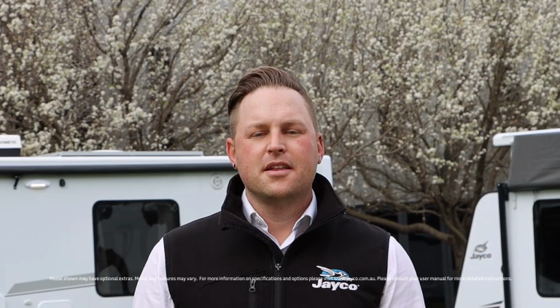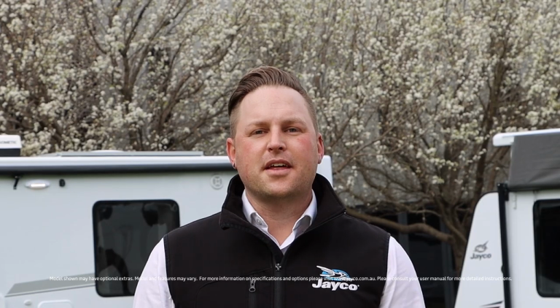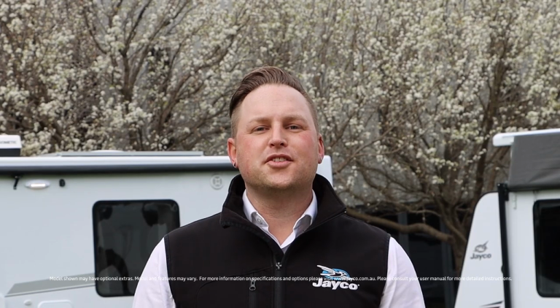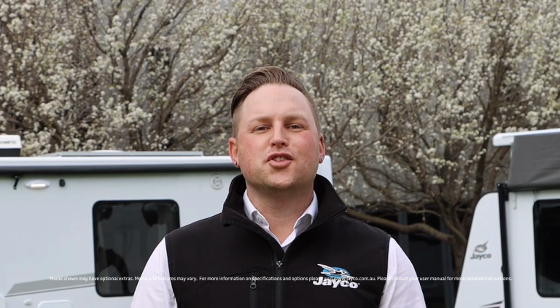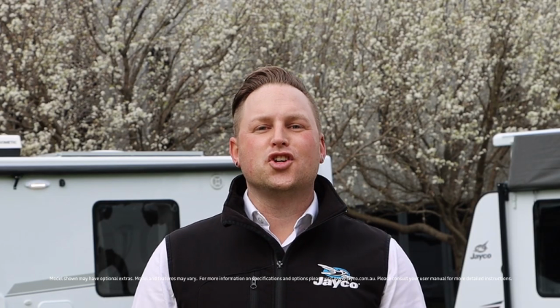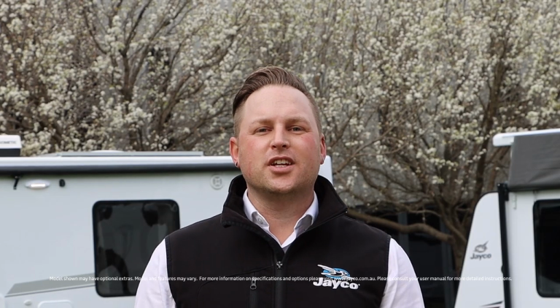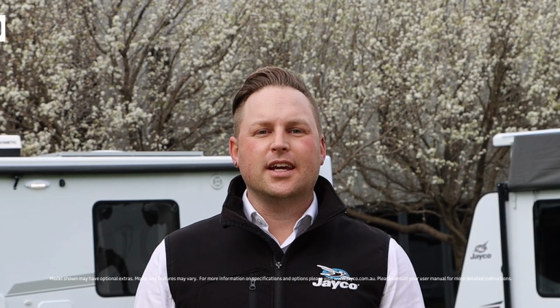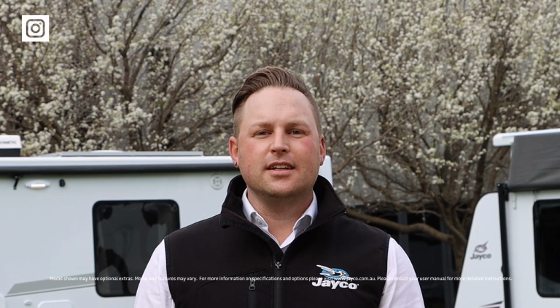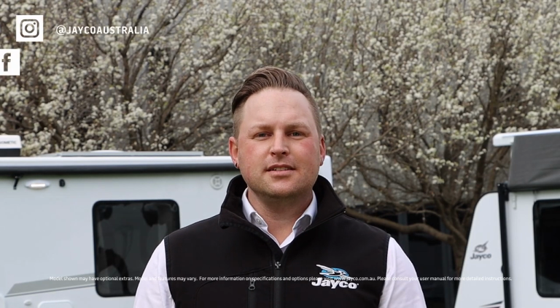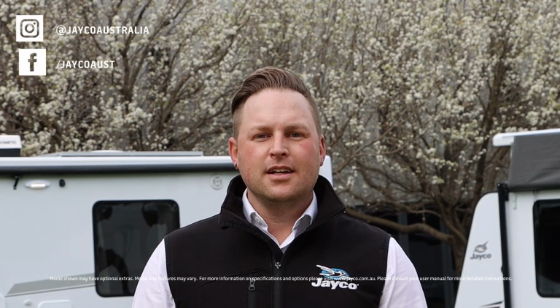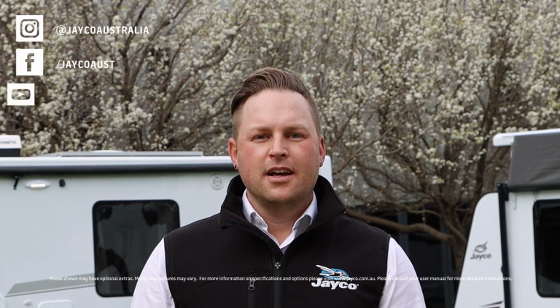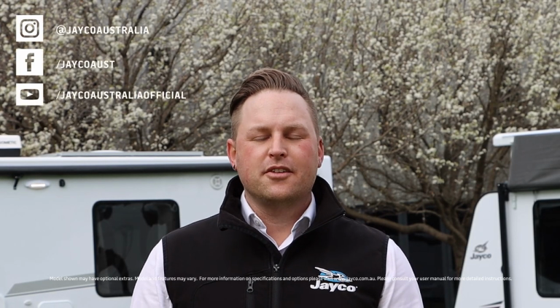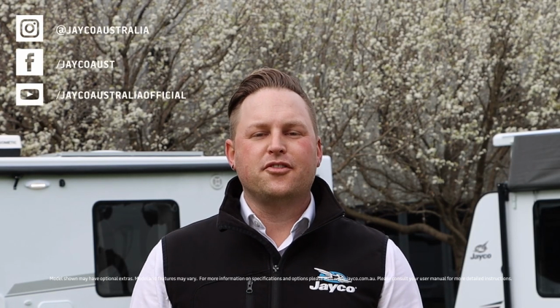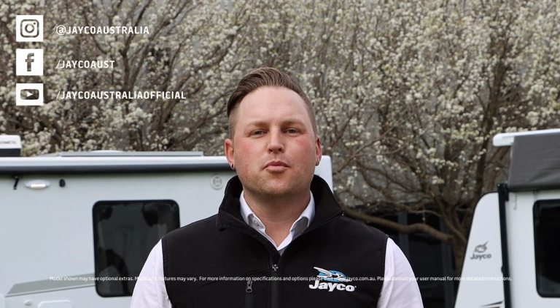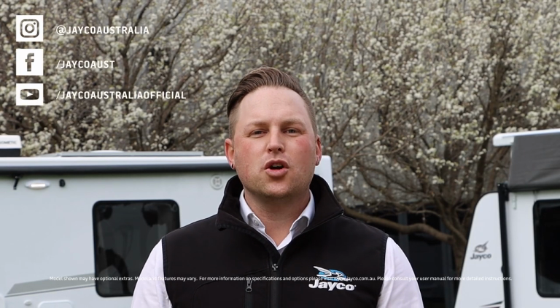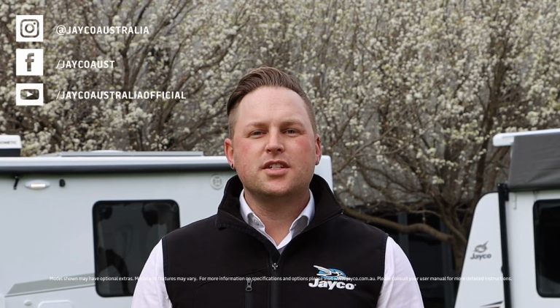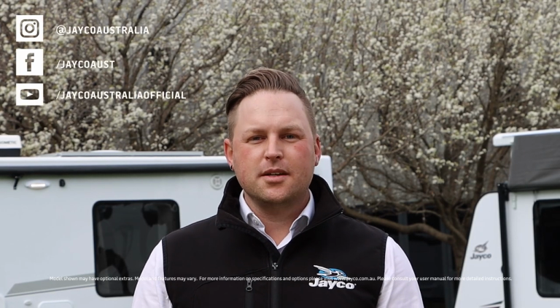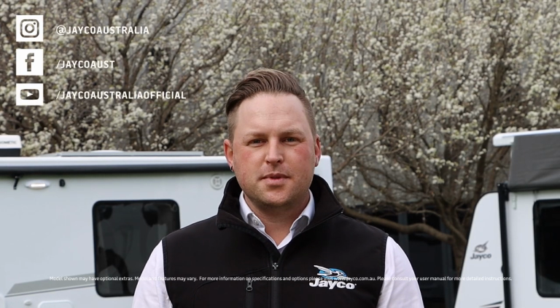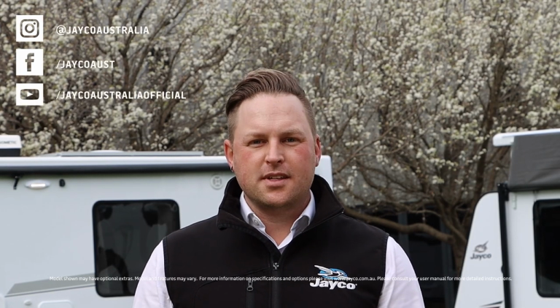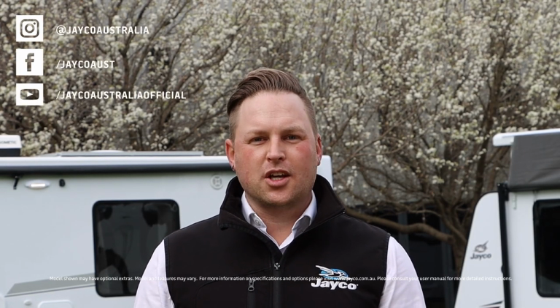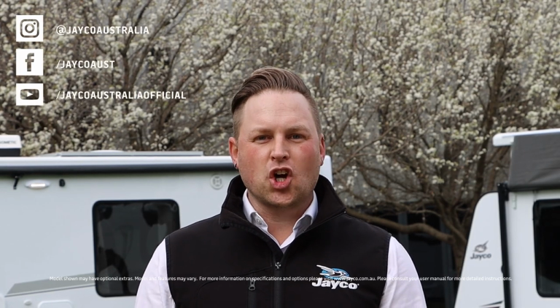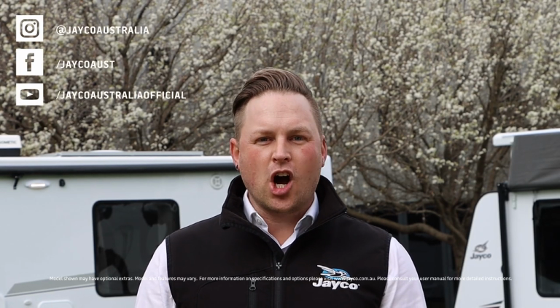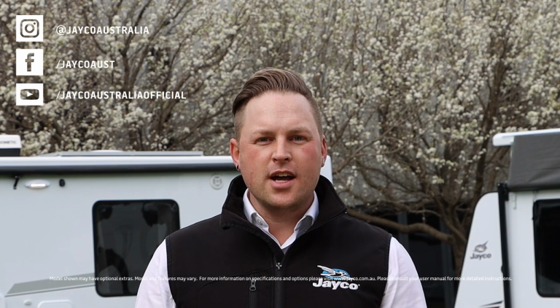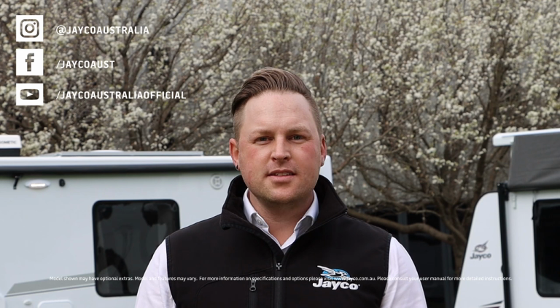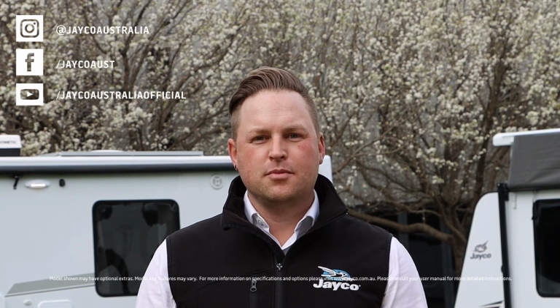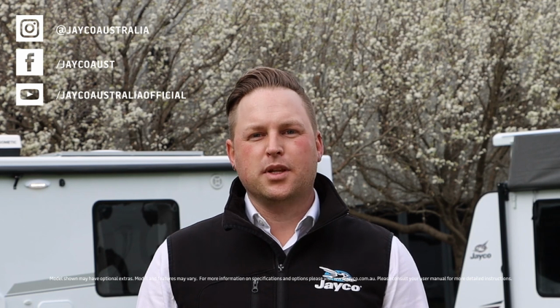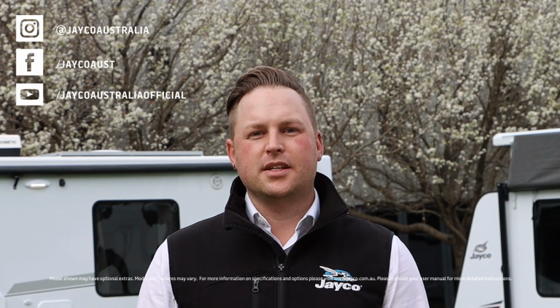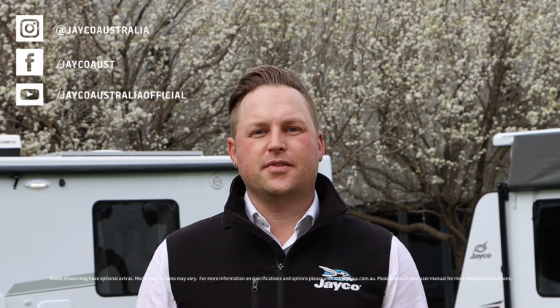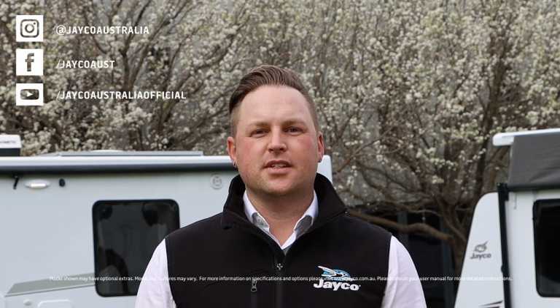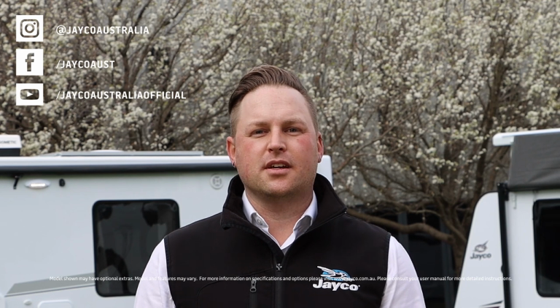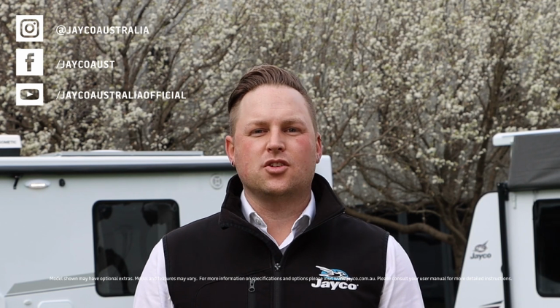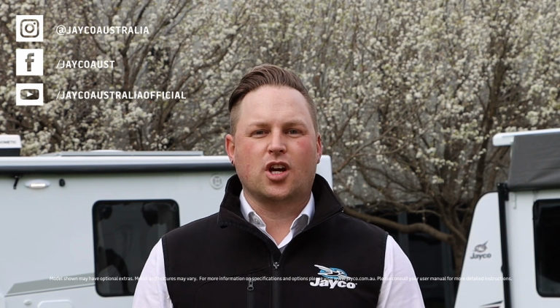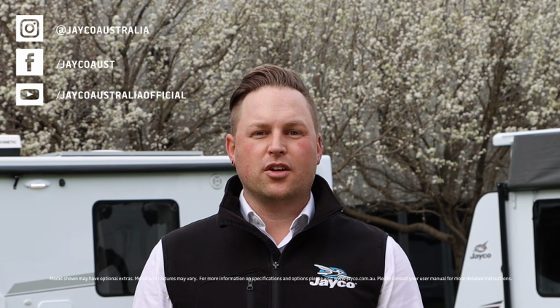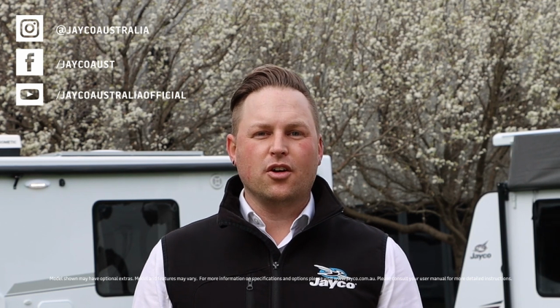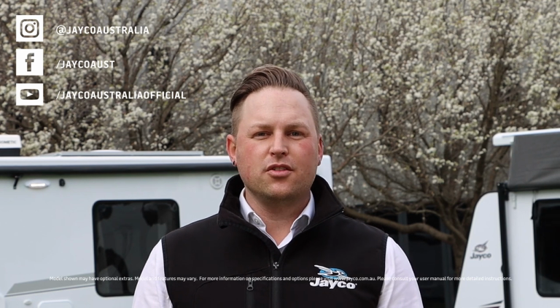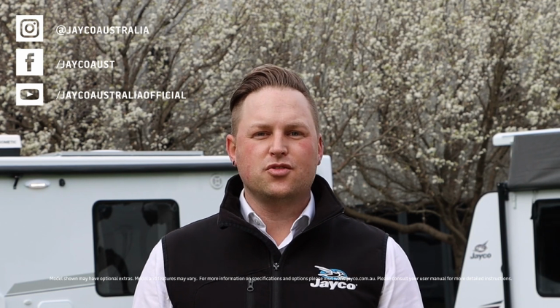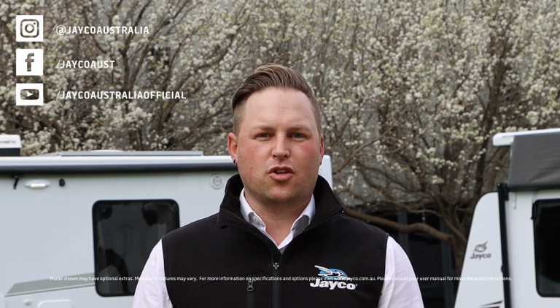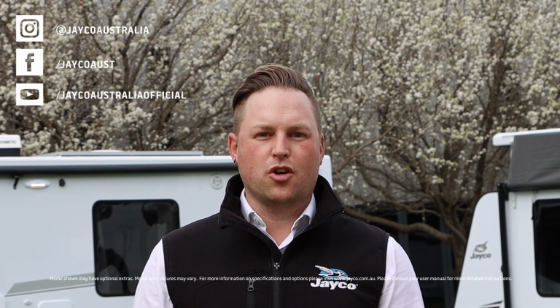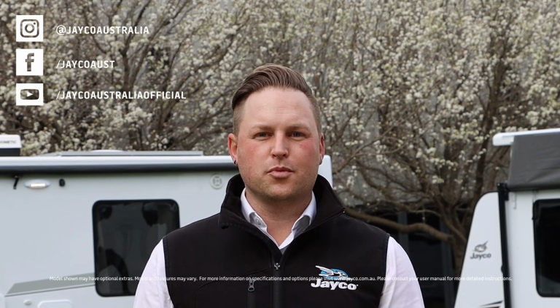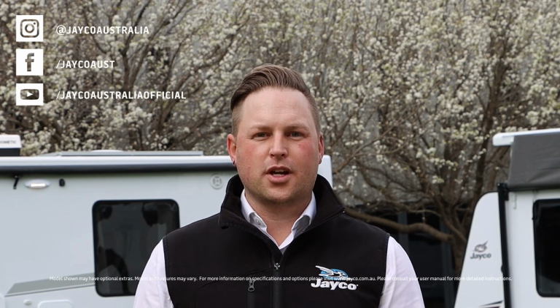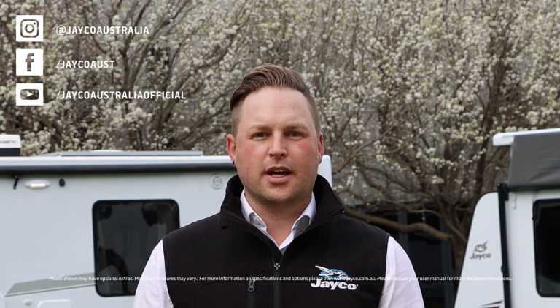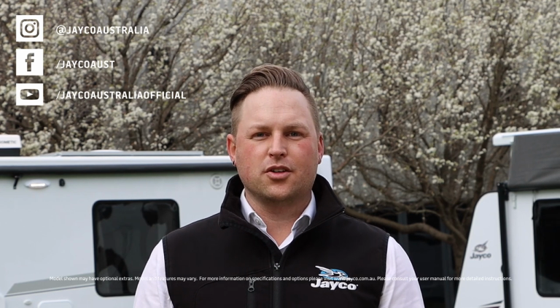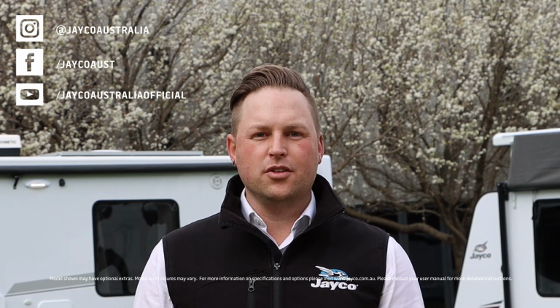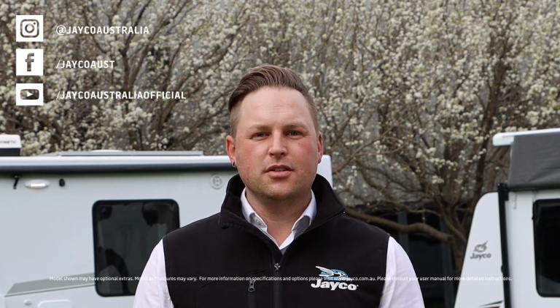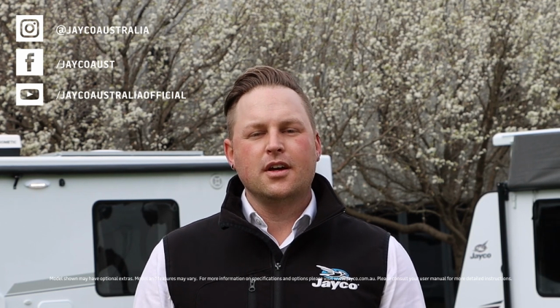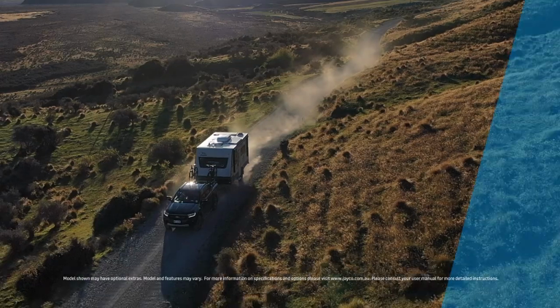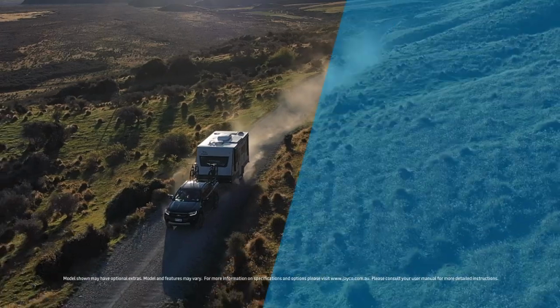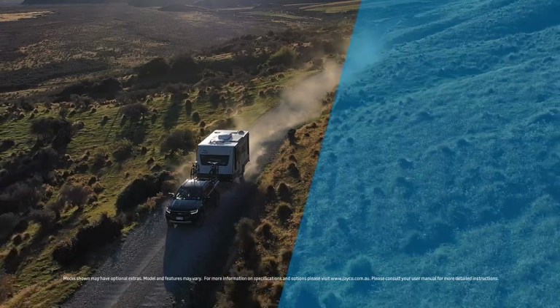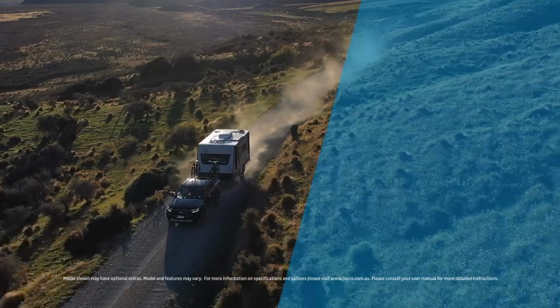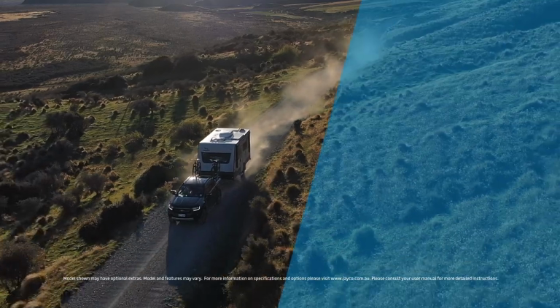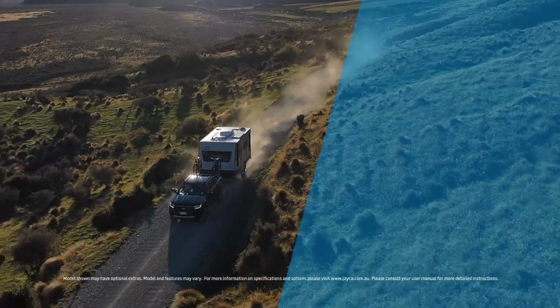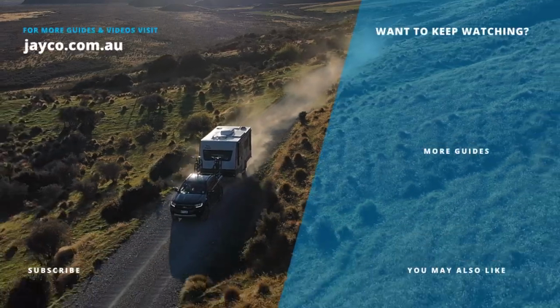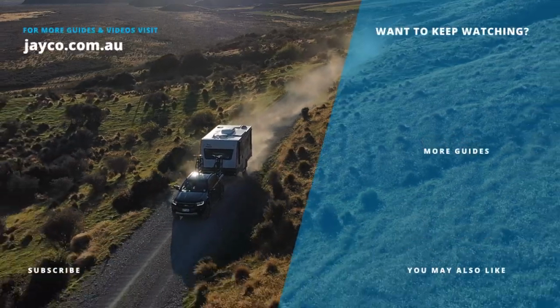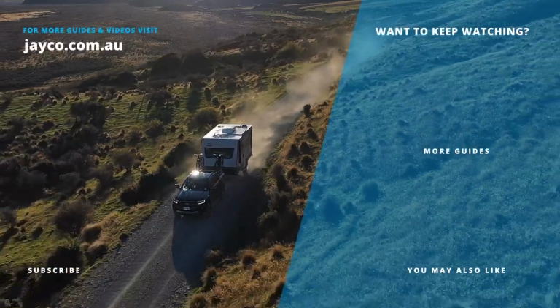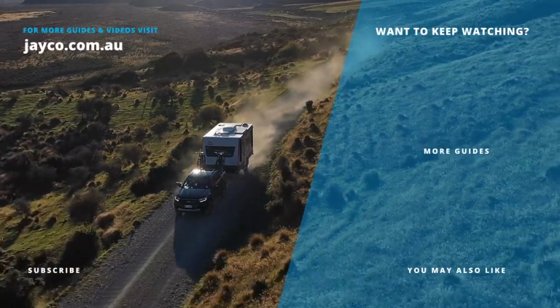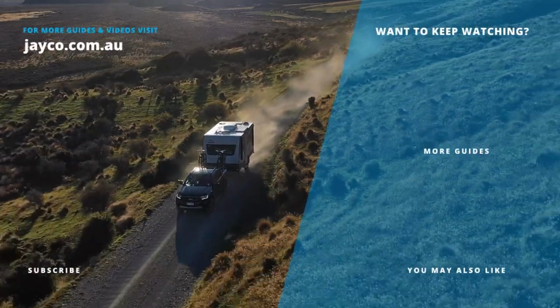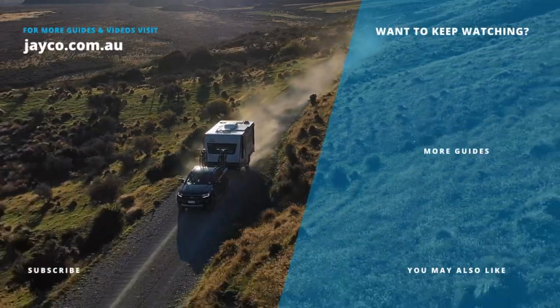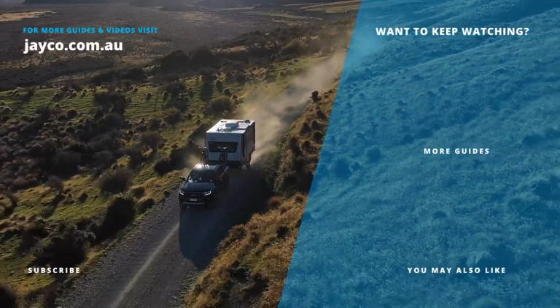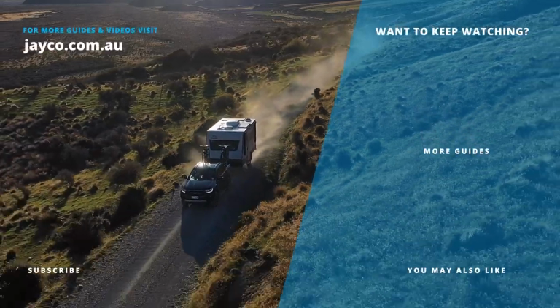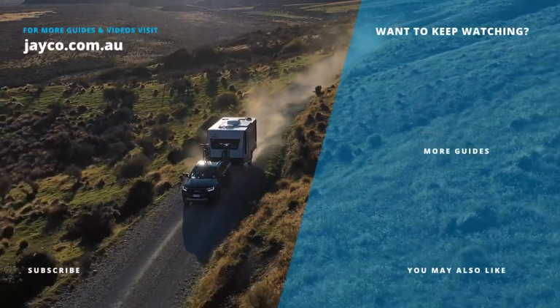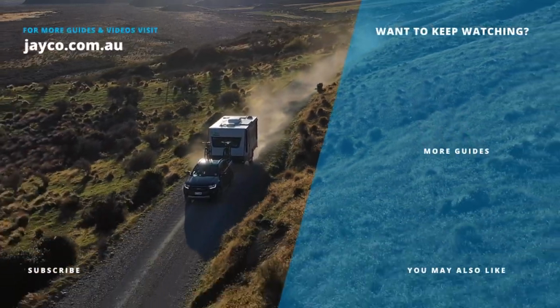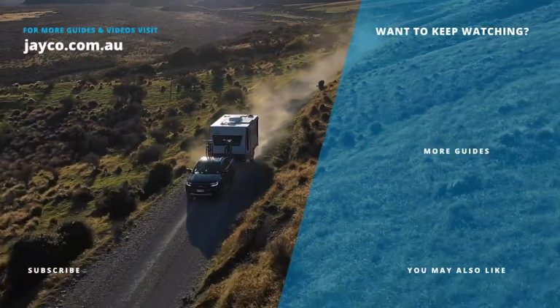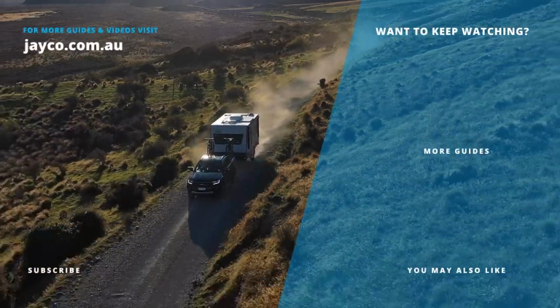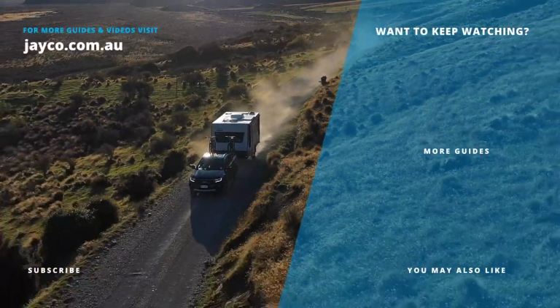Thanks for tuning in. For more tips and guides, please visit jayco.com.au and we'll see you next time. Bye.